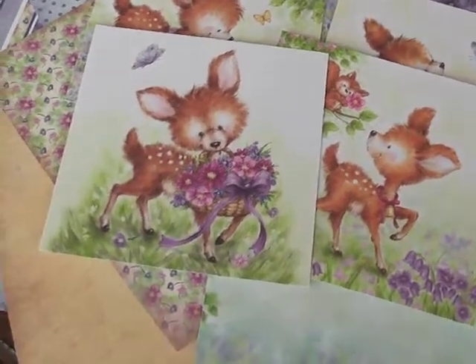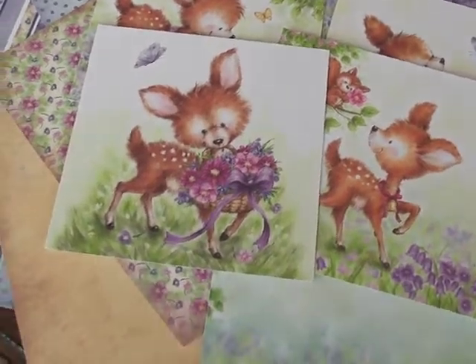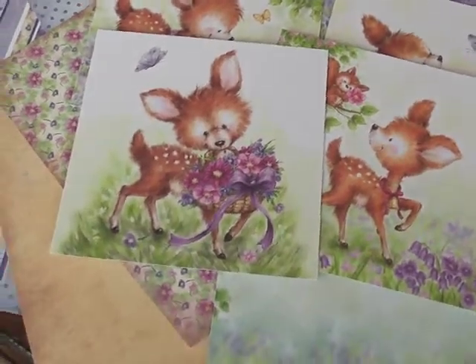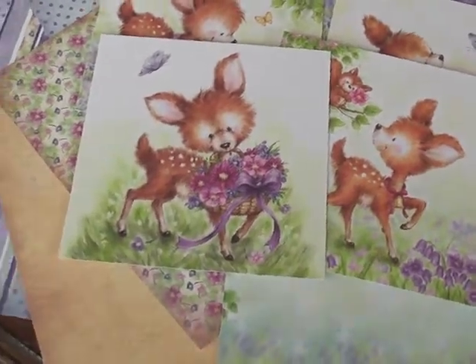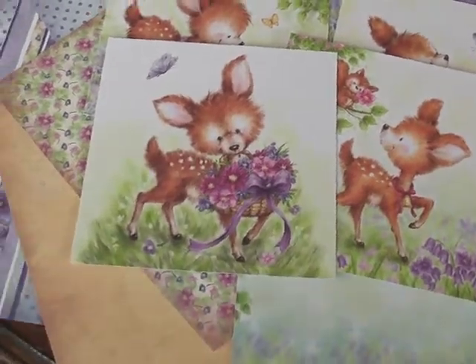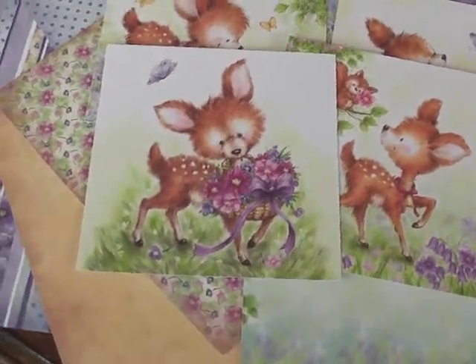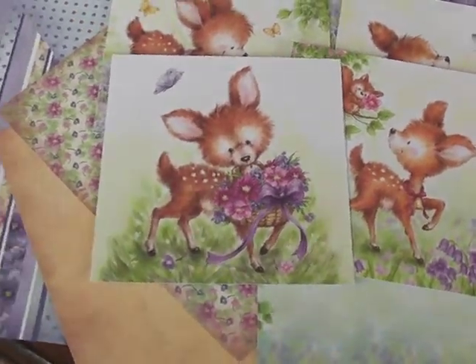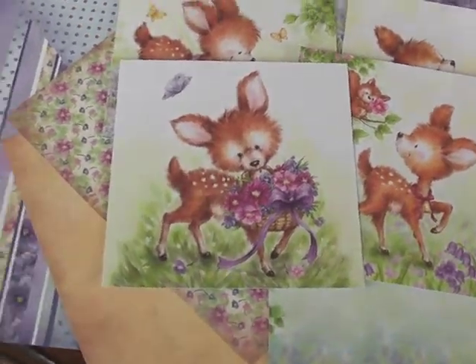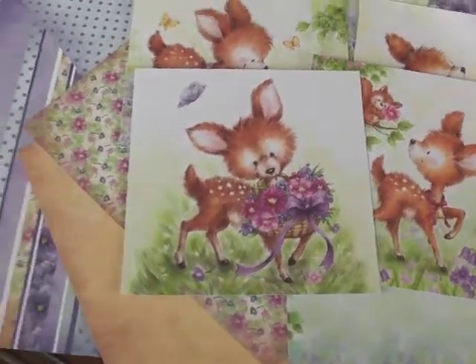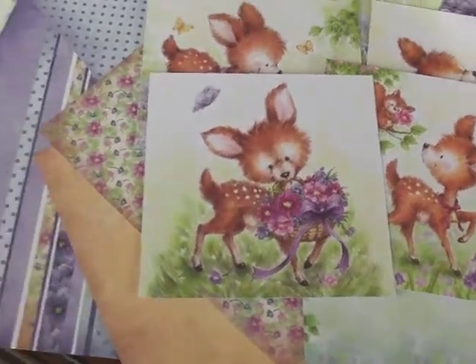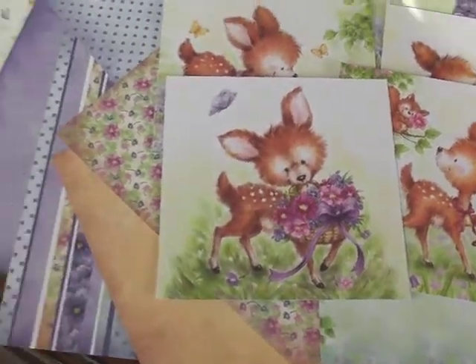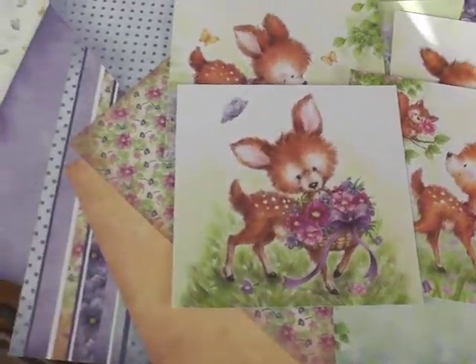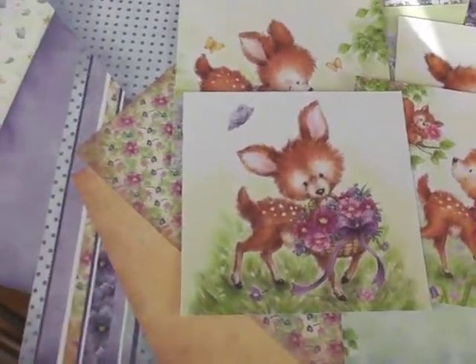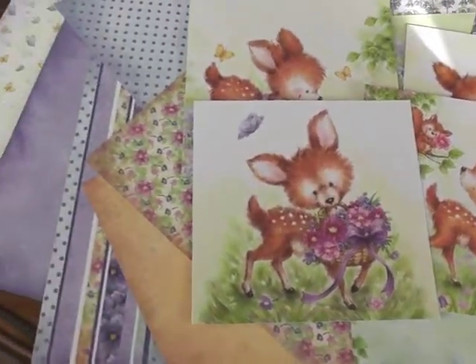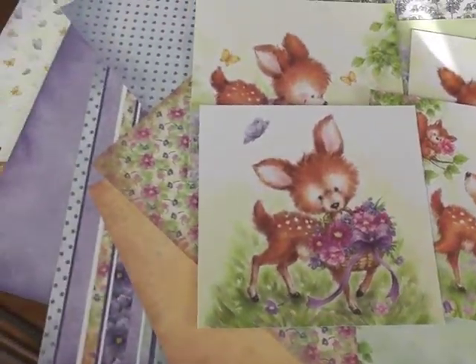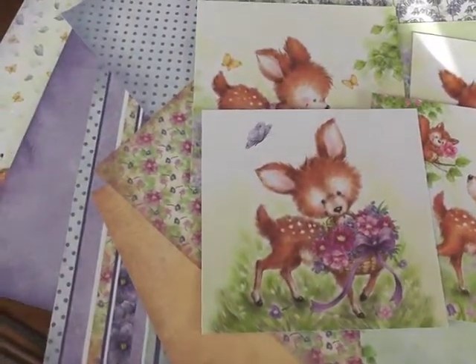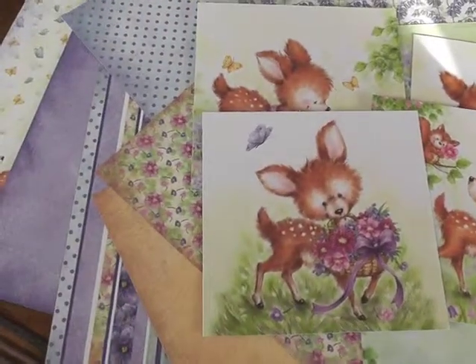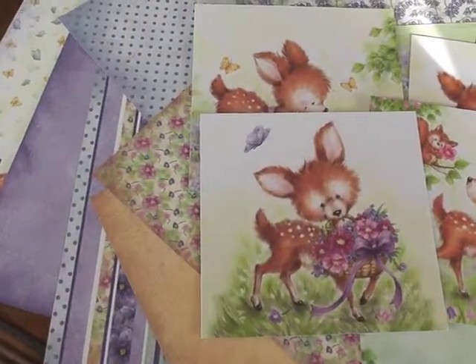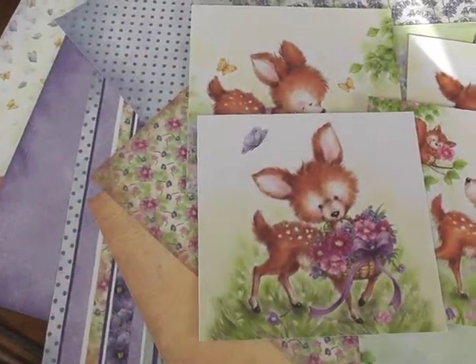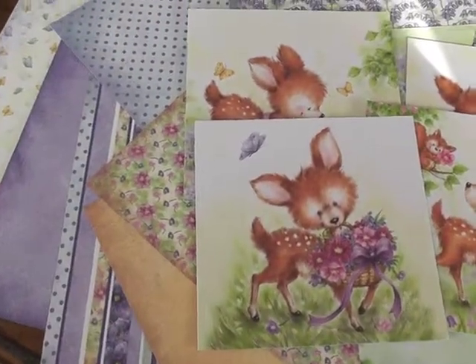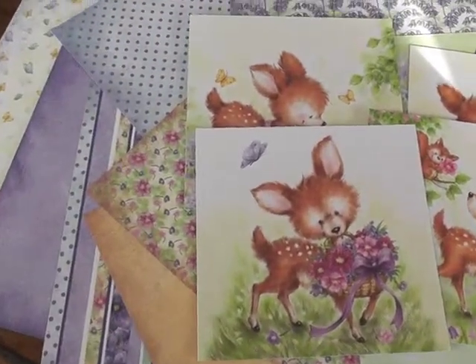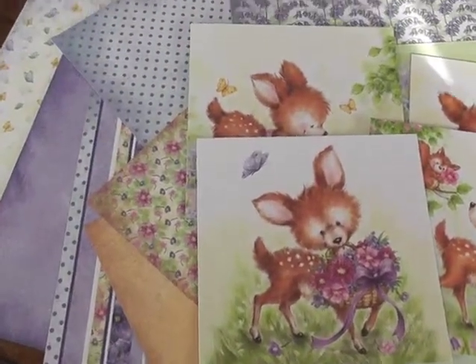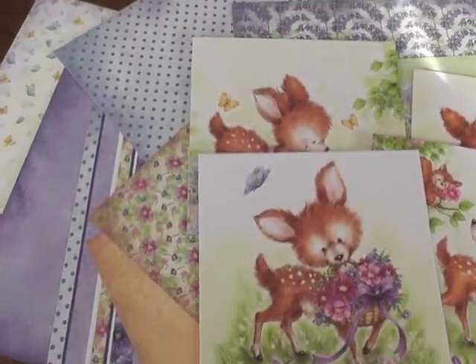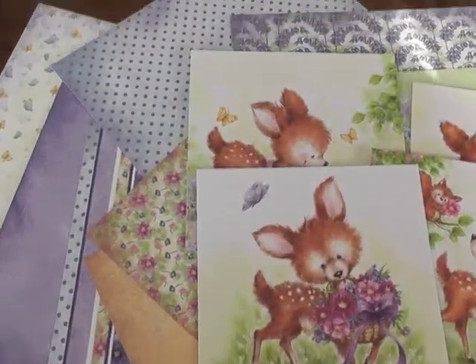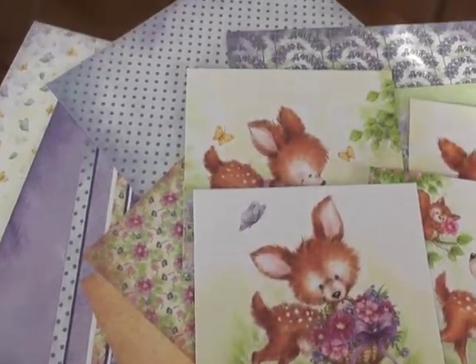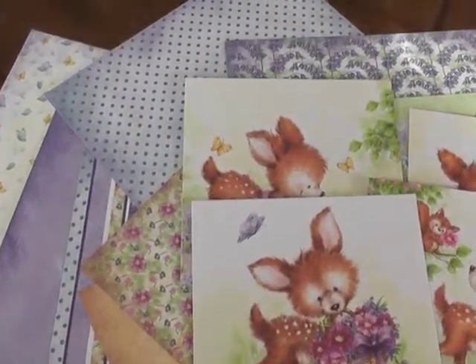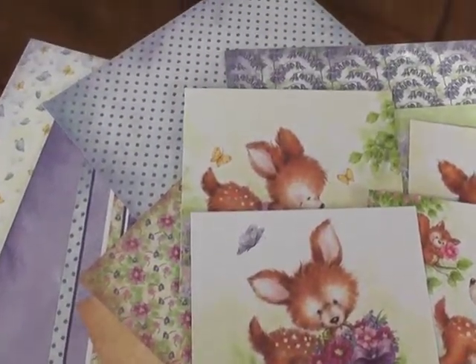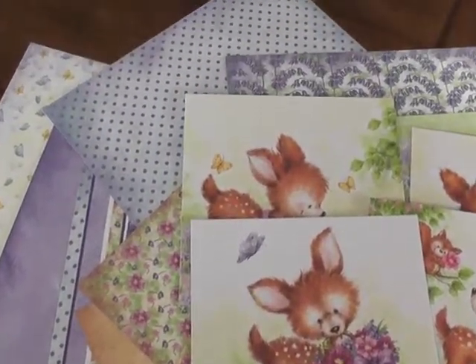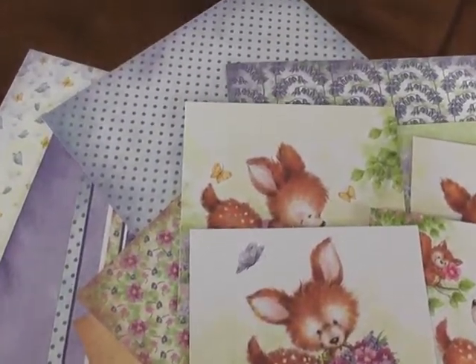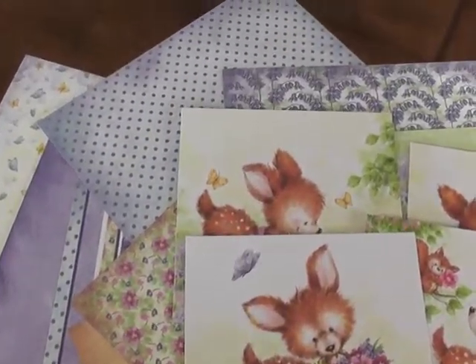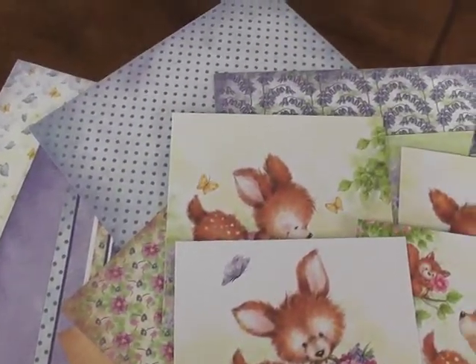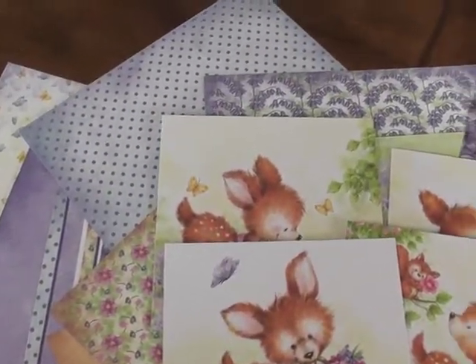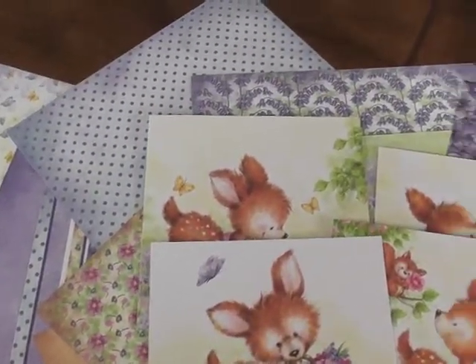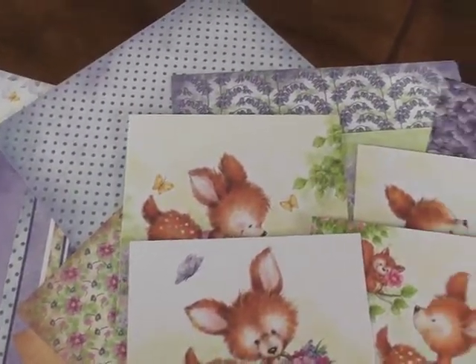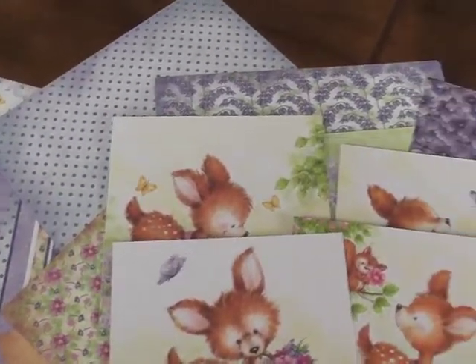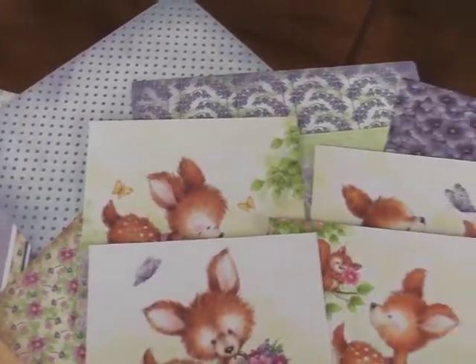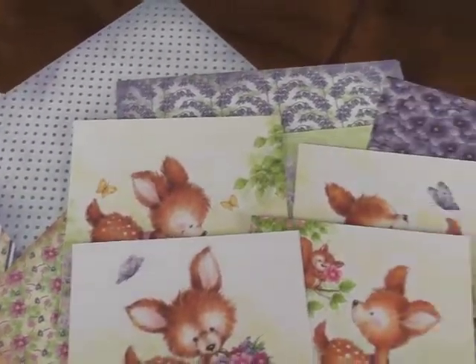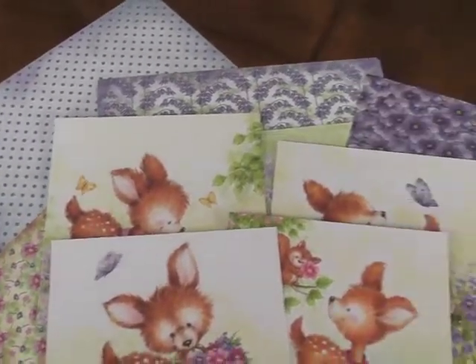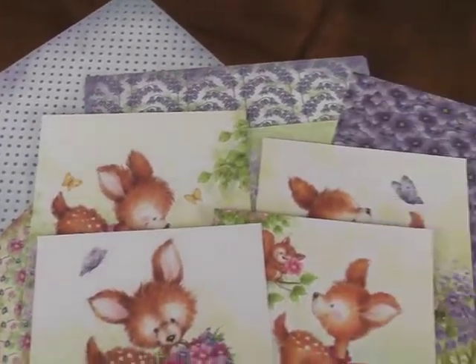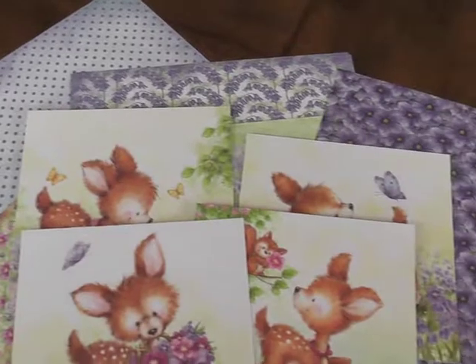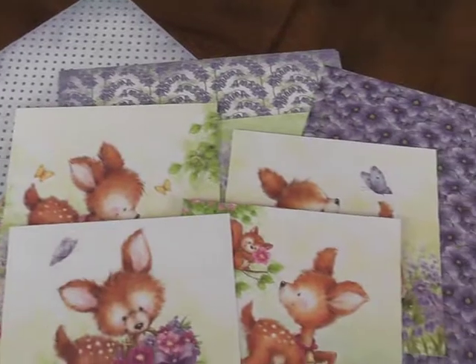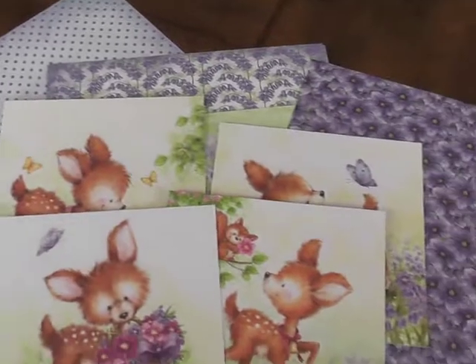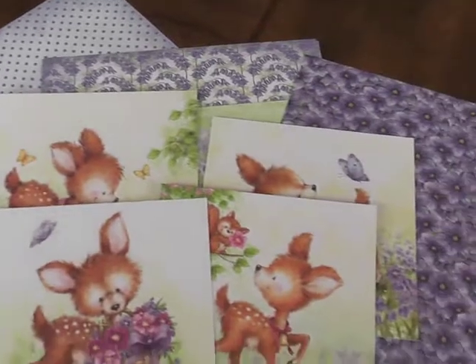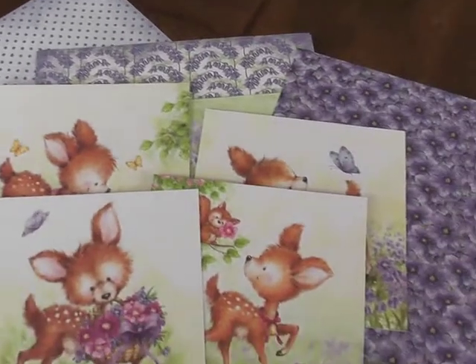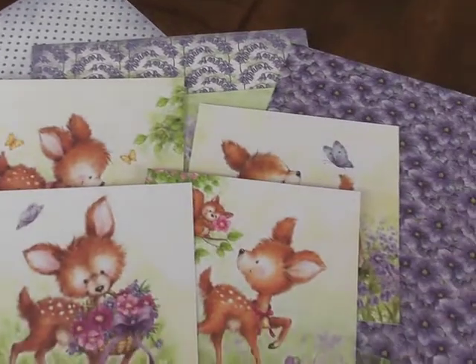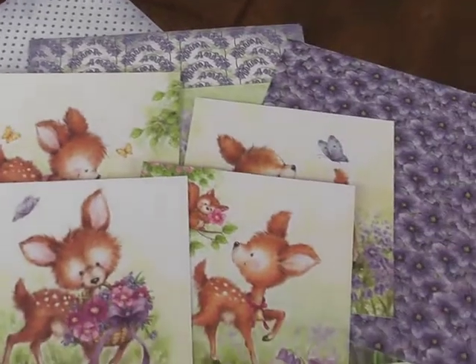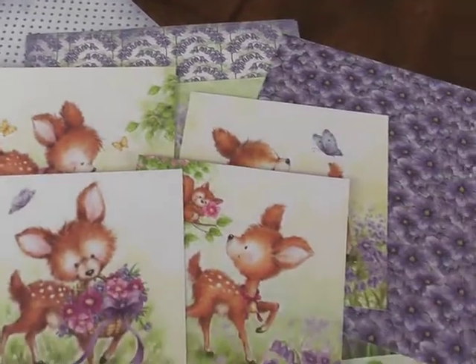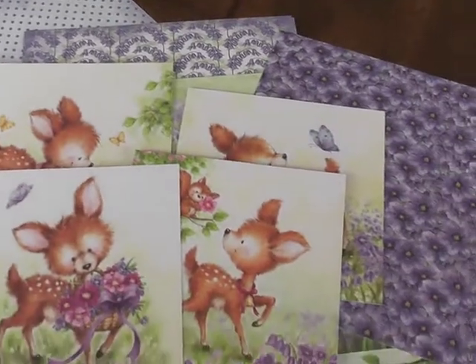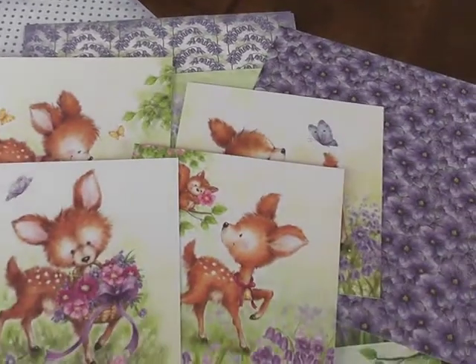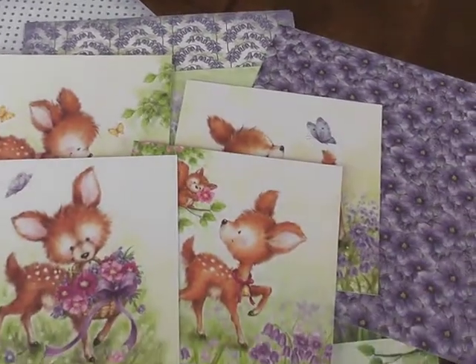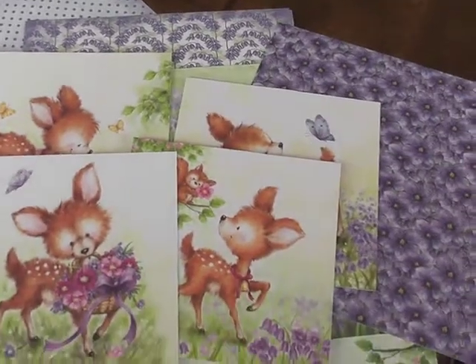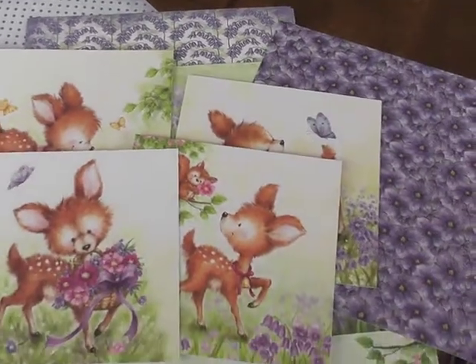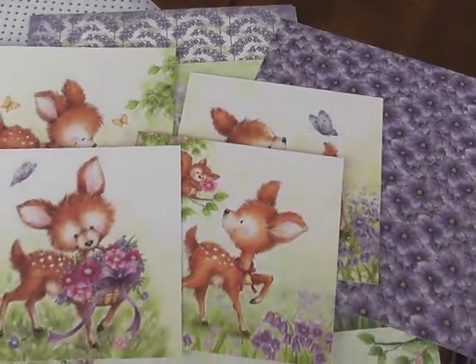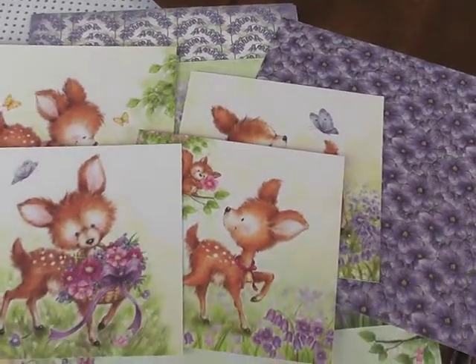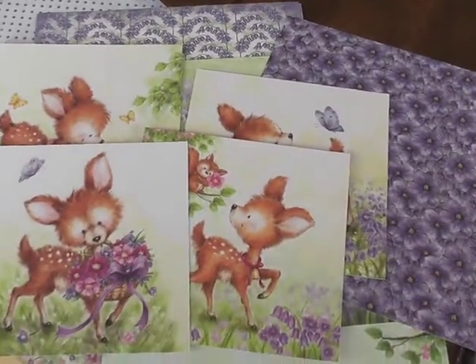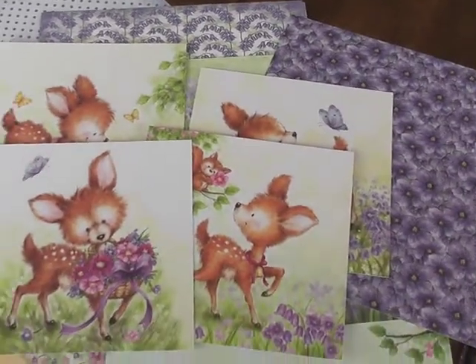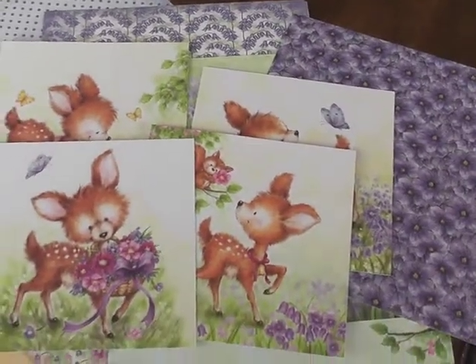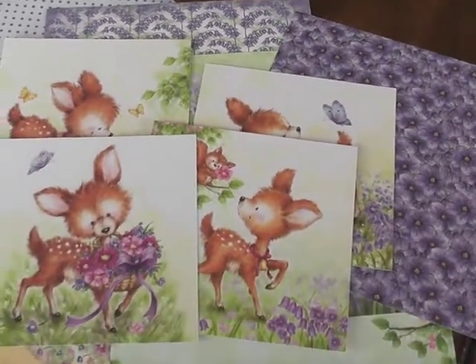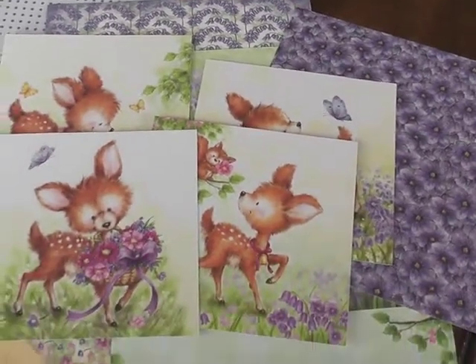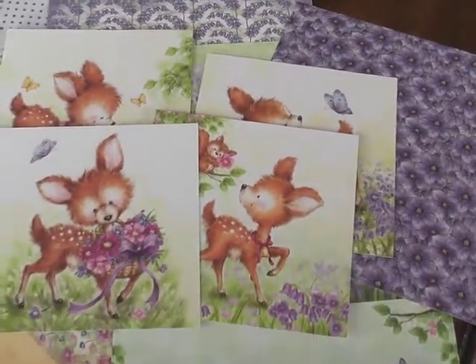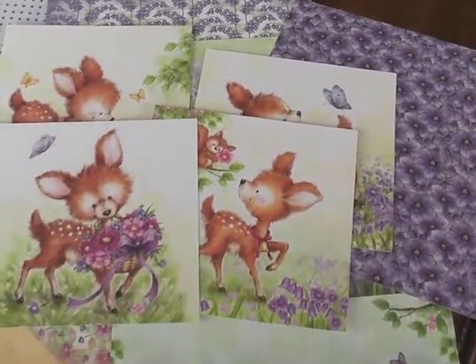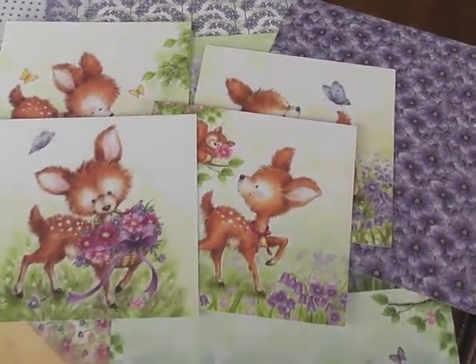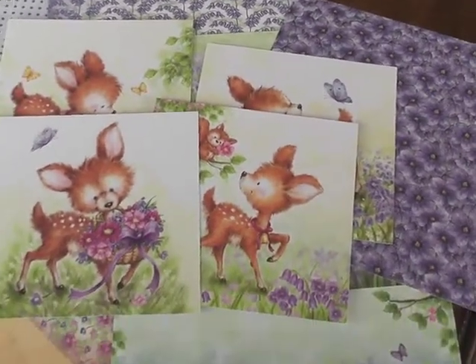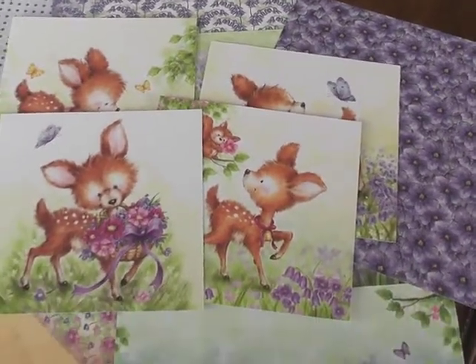I just wanted to share how these work so well together with this paper pack to make a quick card.